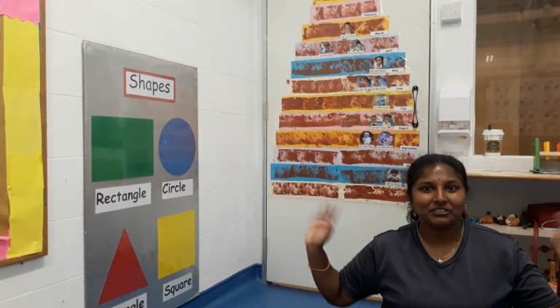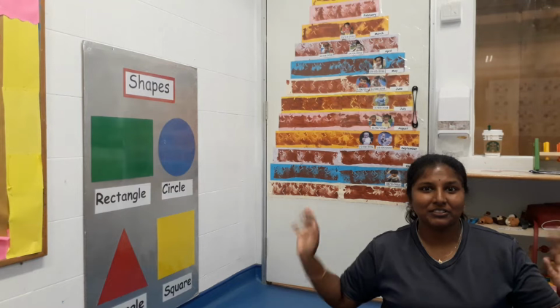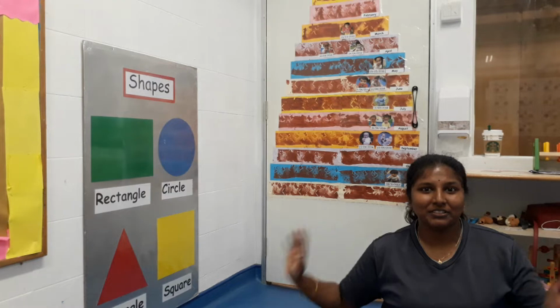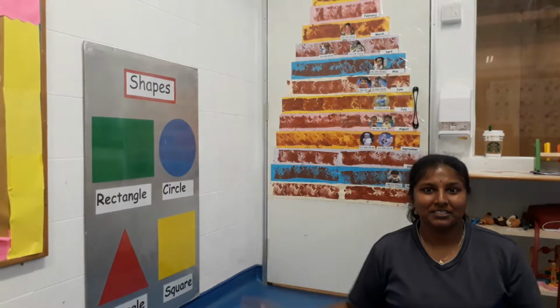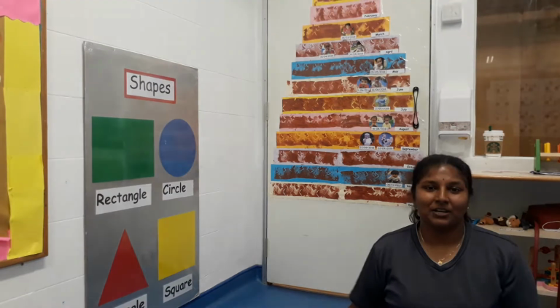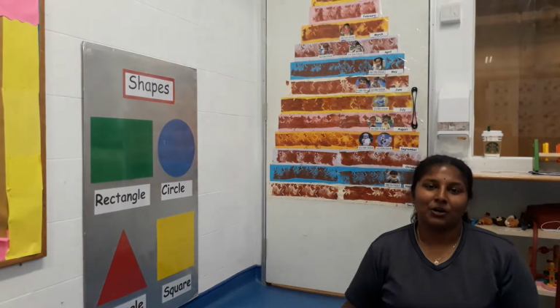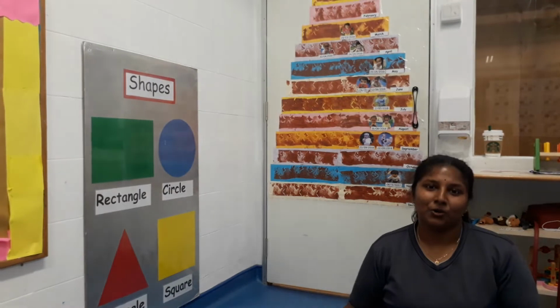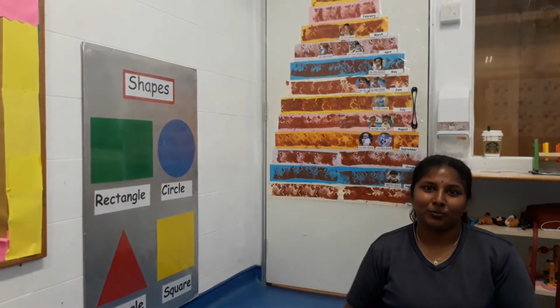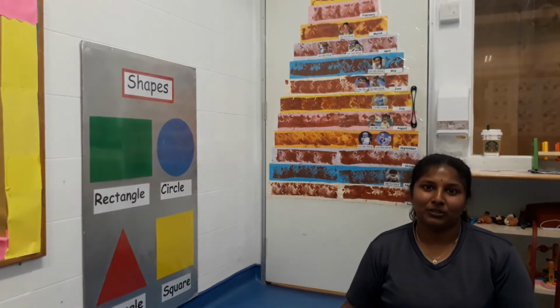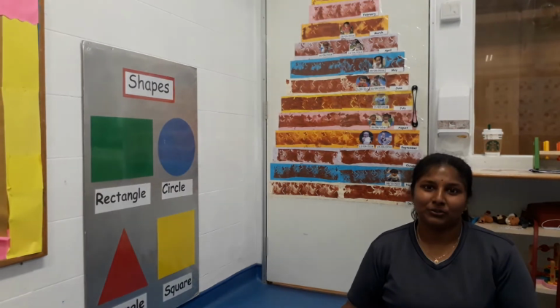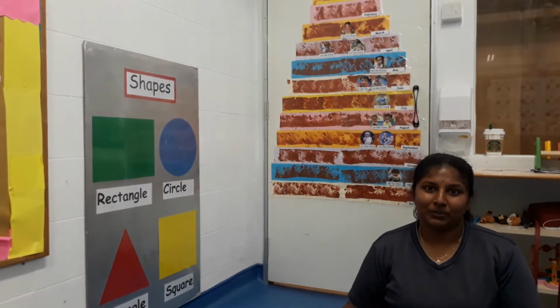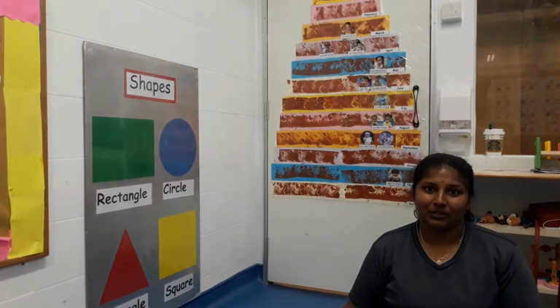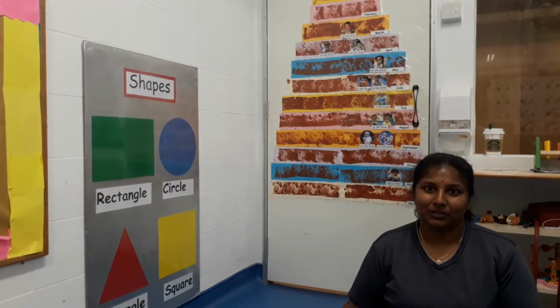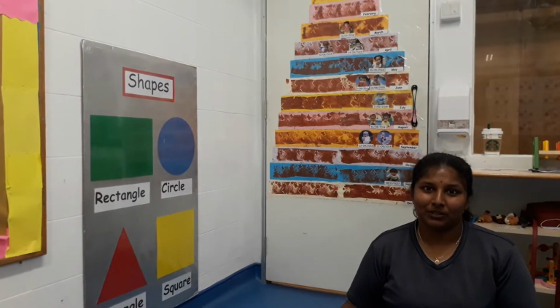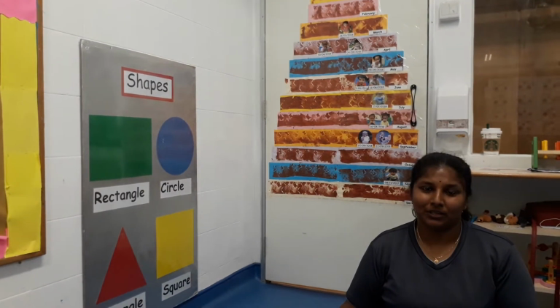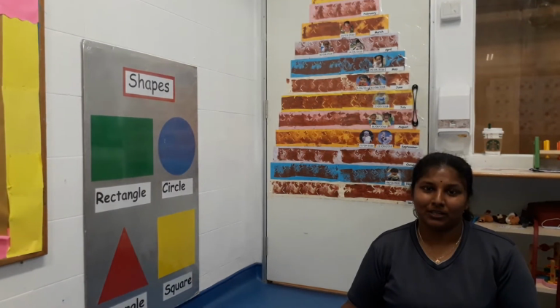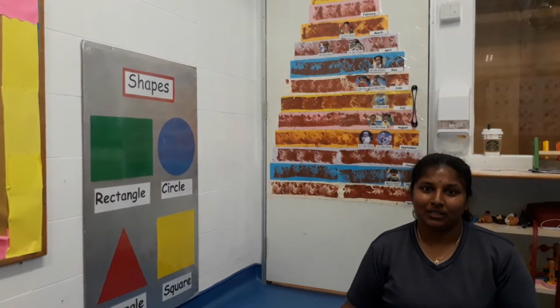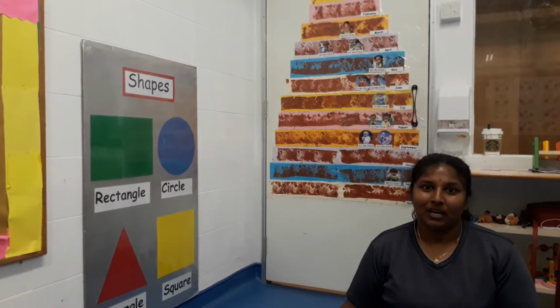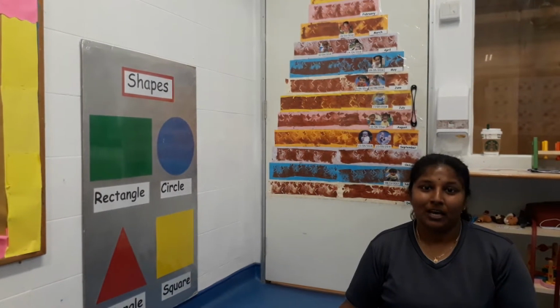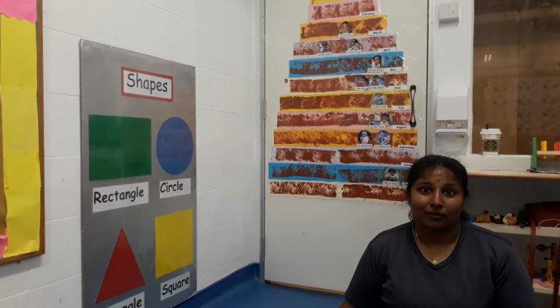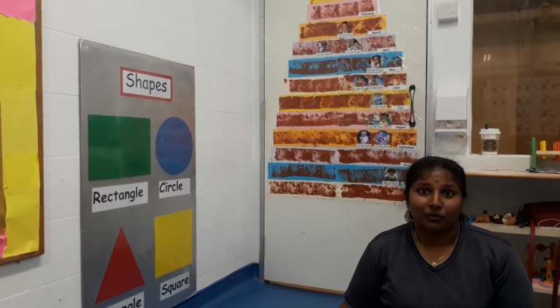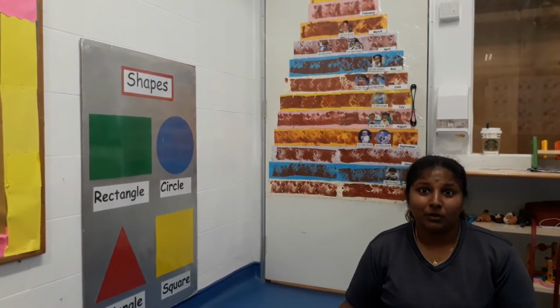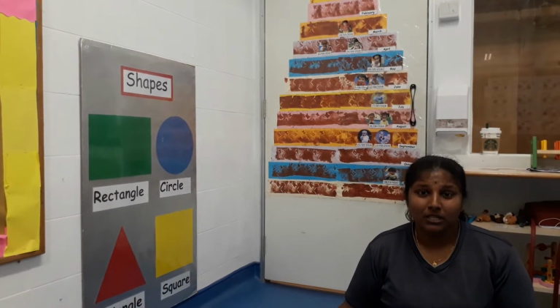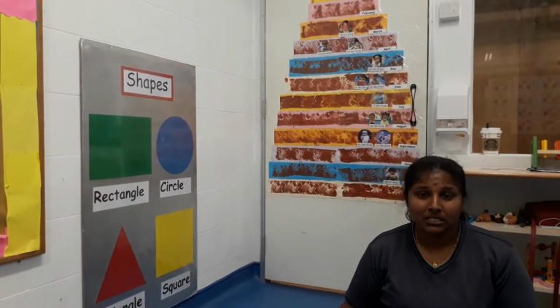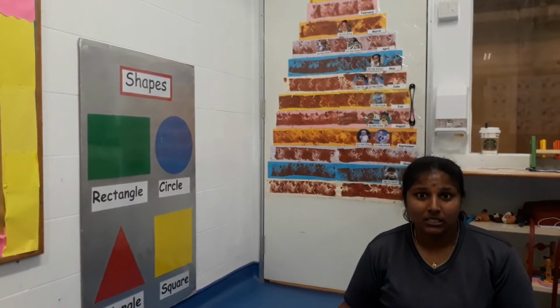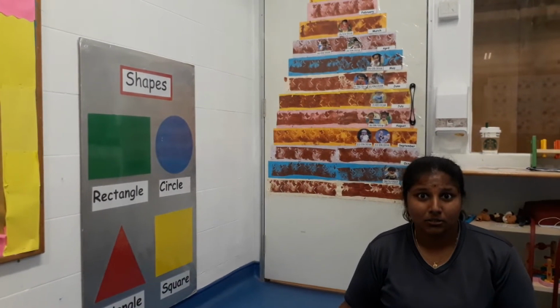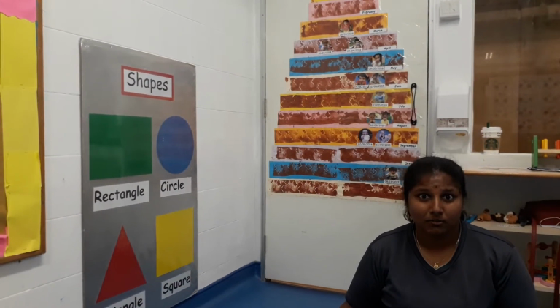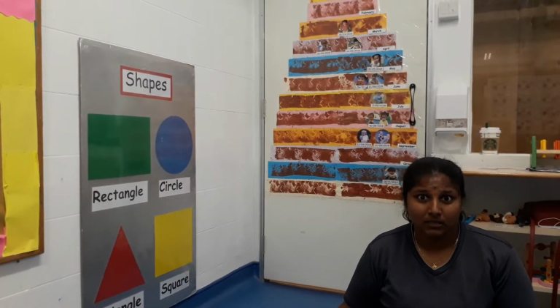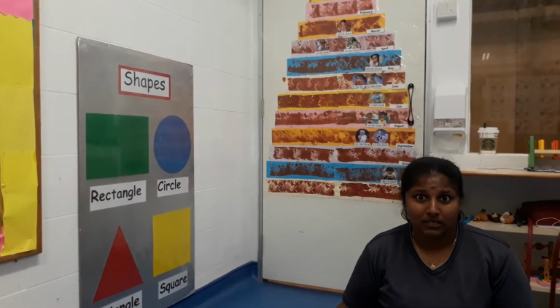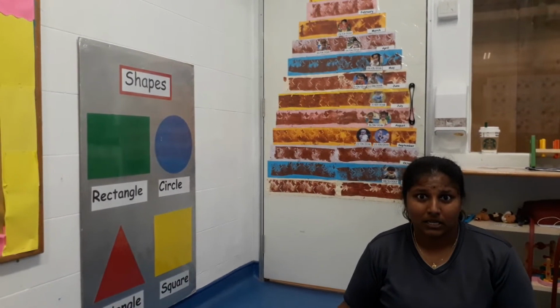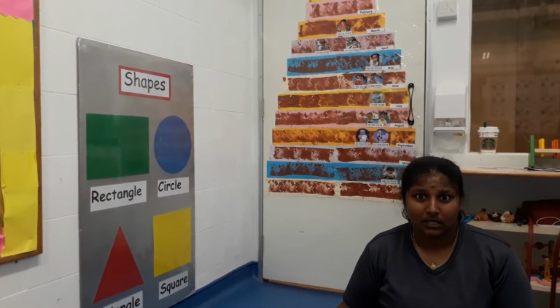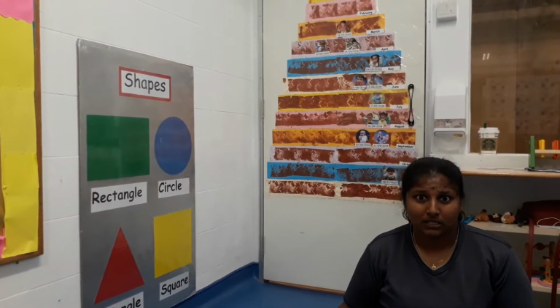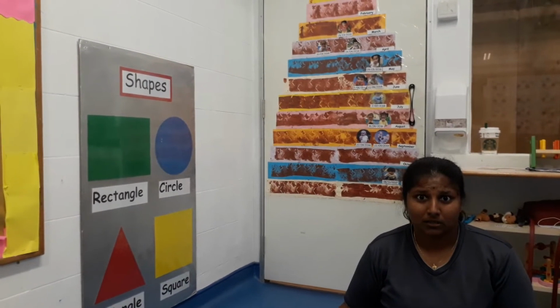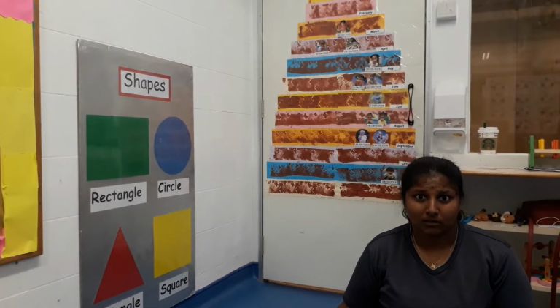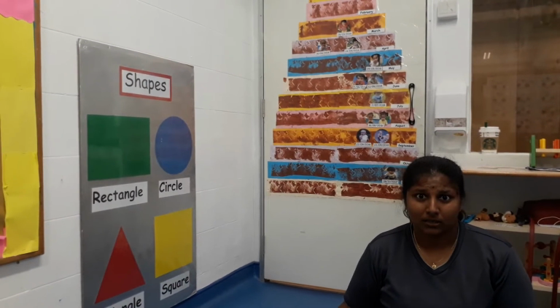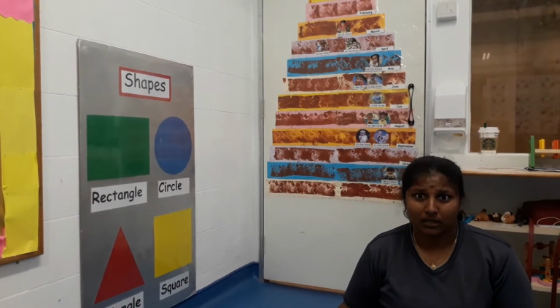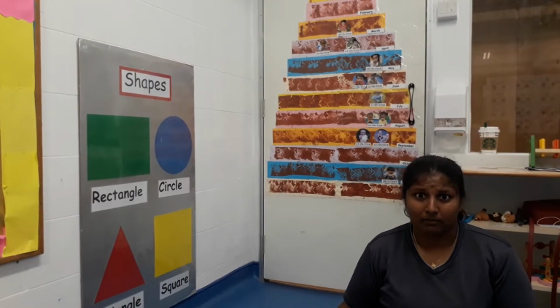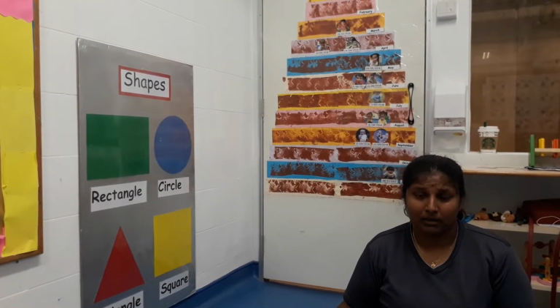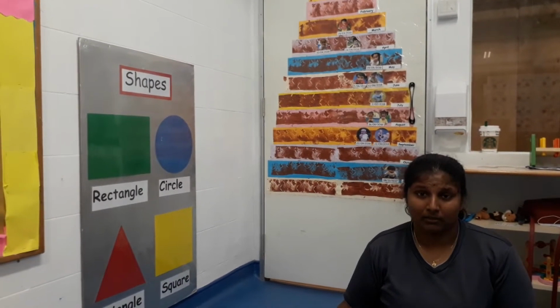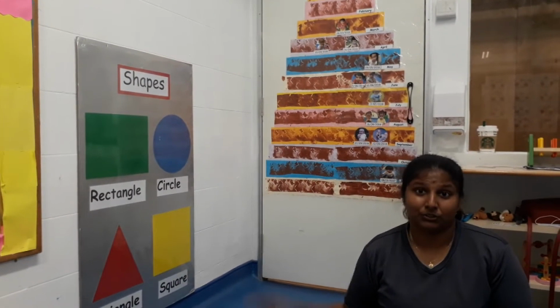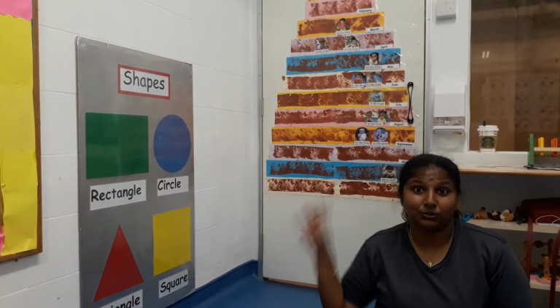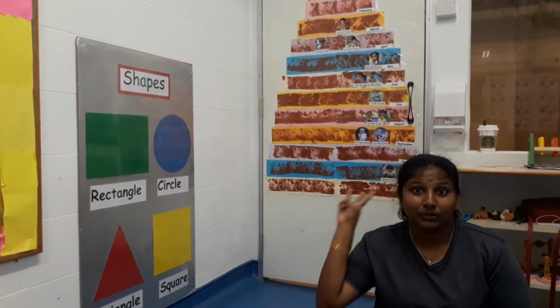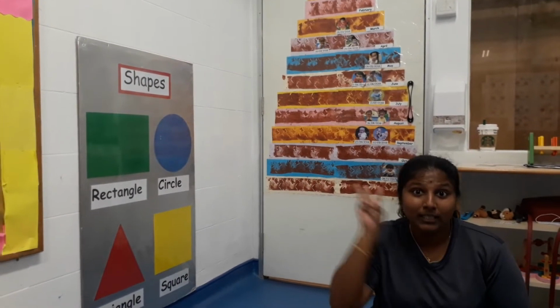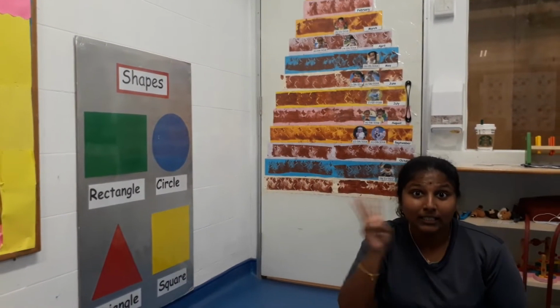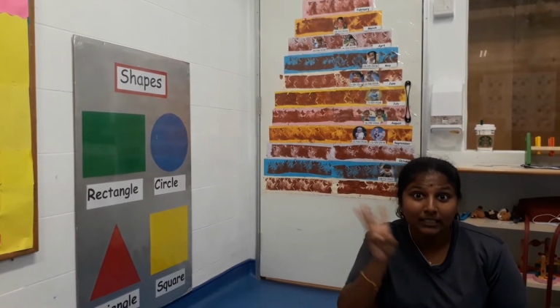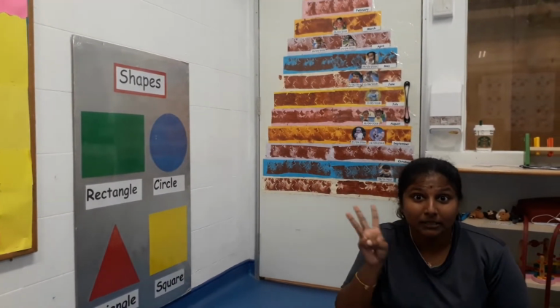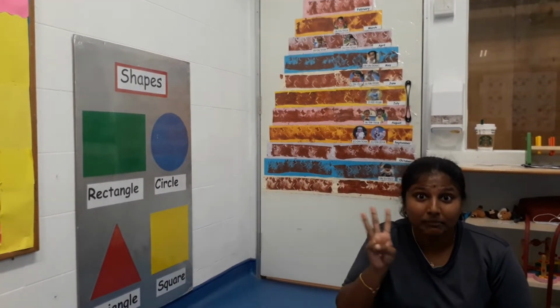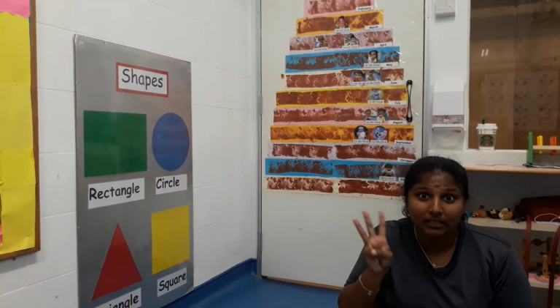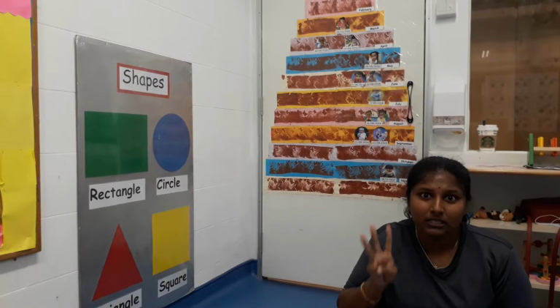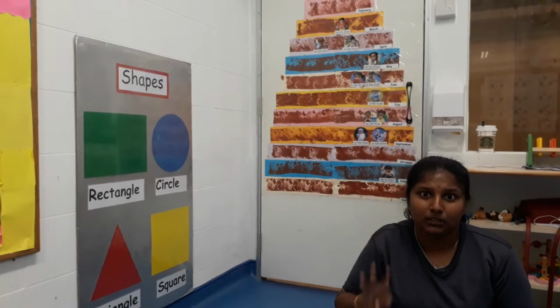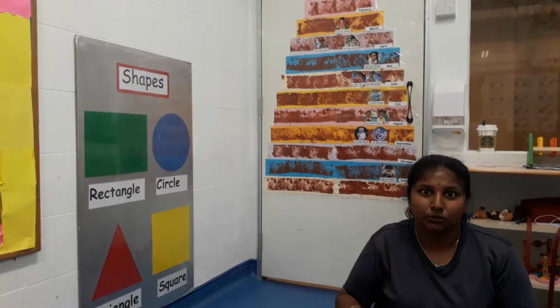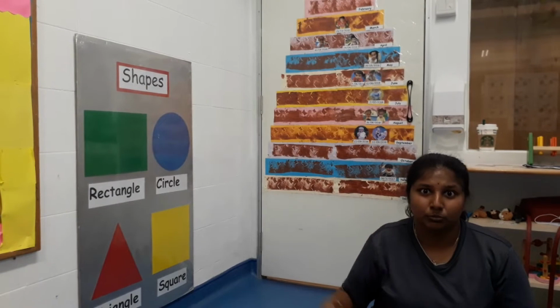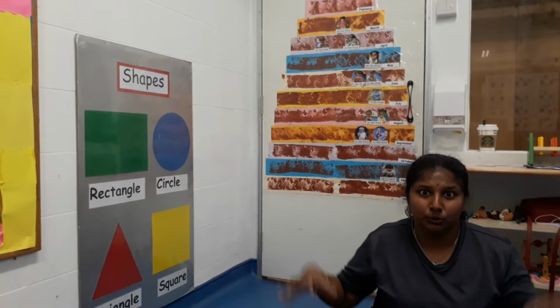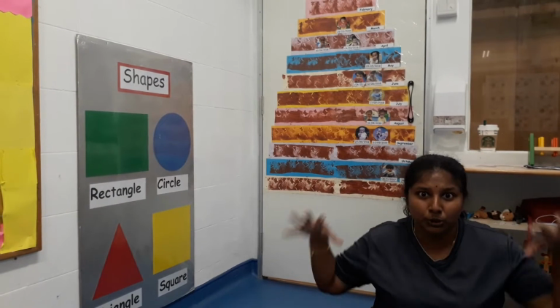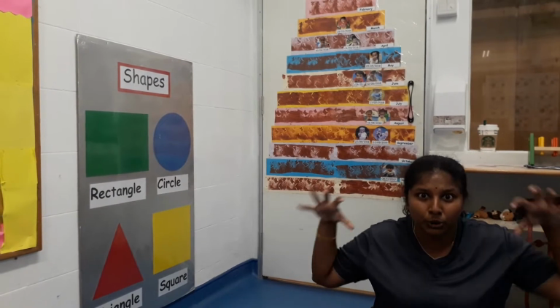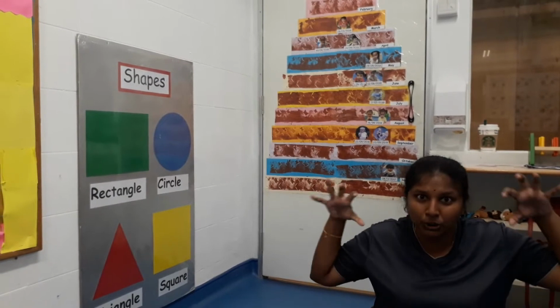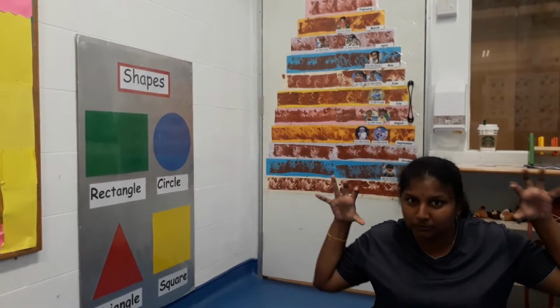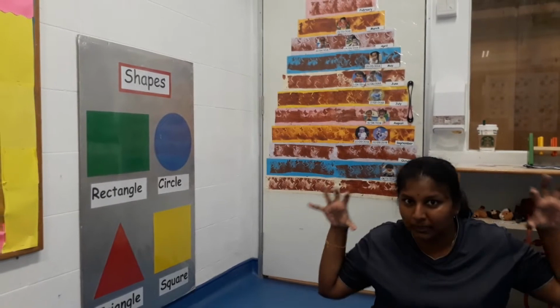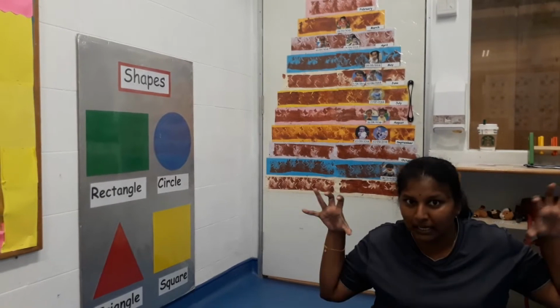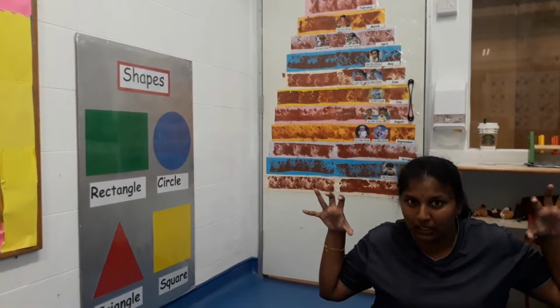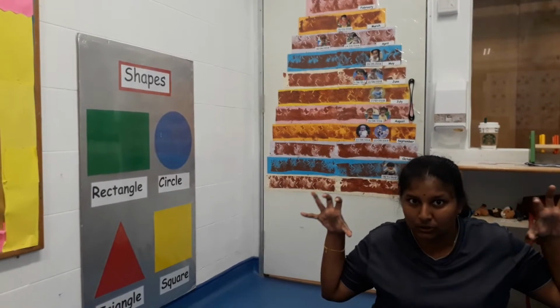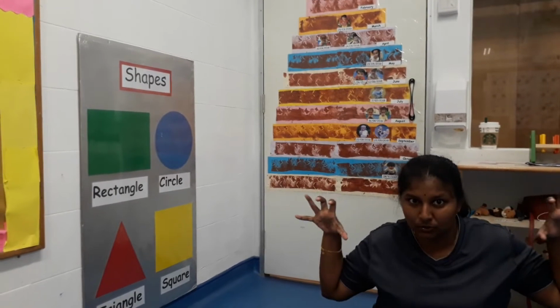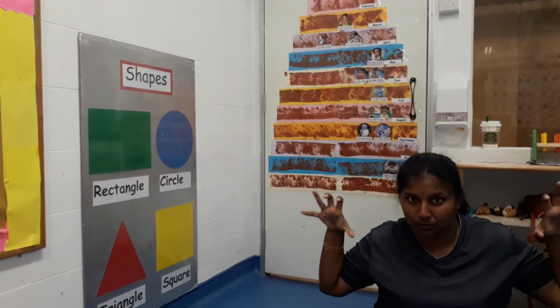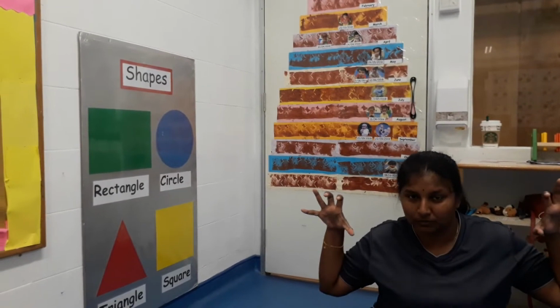Cheers! Hope you are doing good. Have you all listened to Miska's story about the three little things on the blue belt roof?